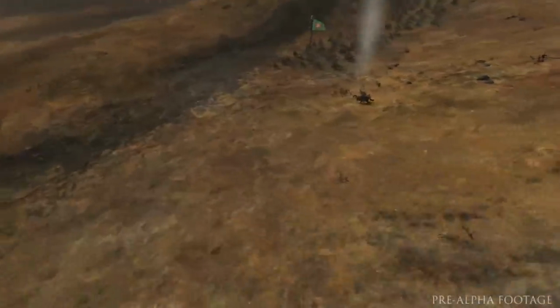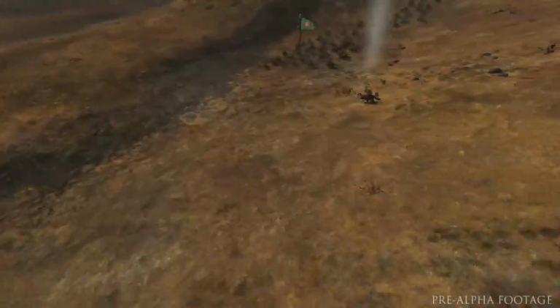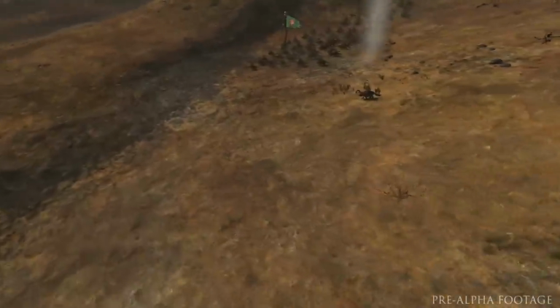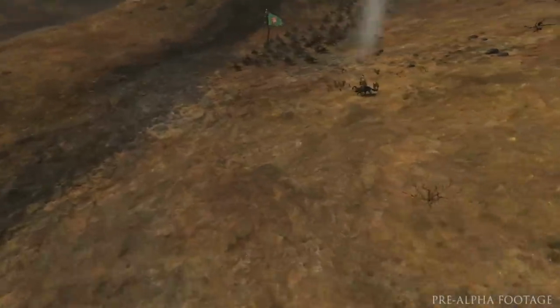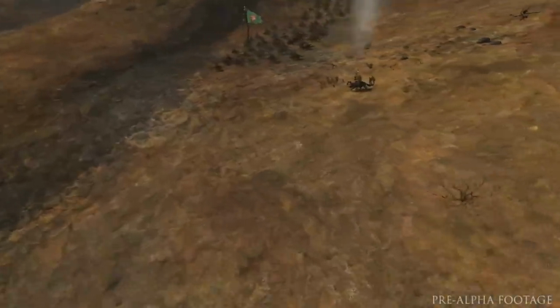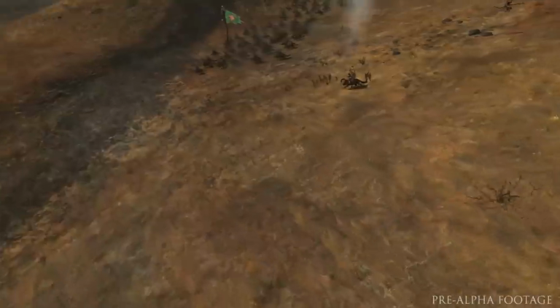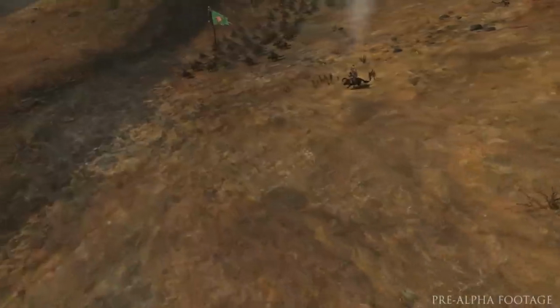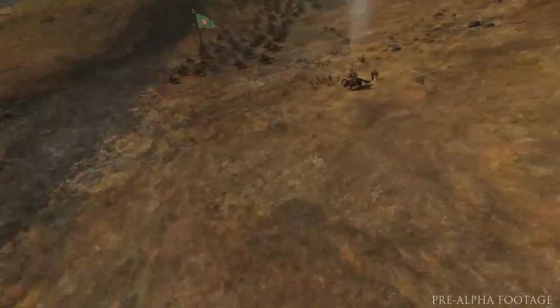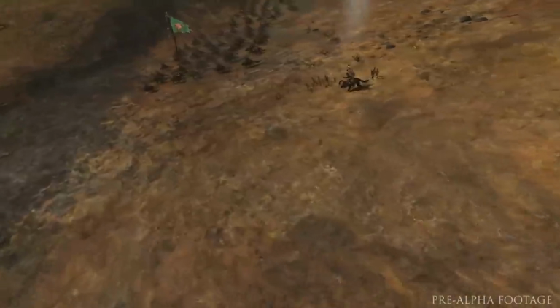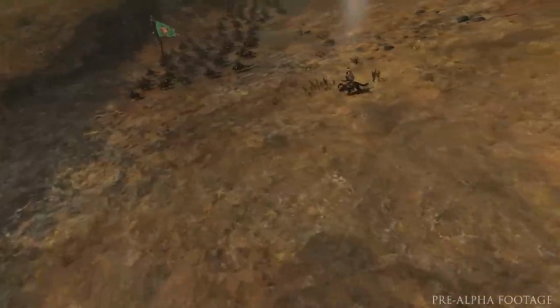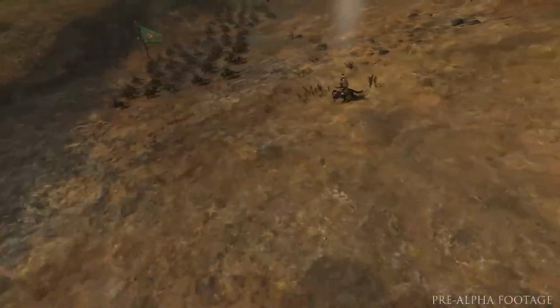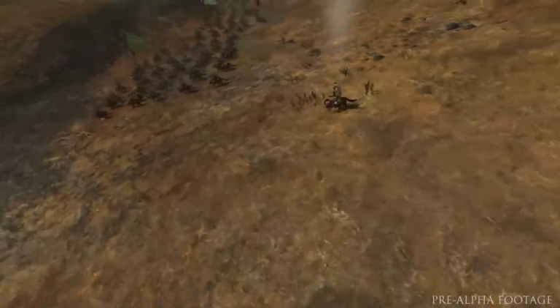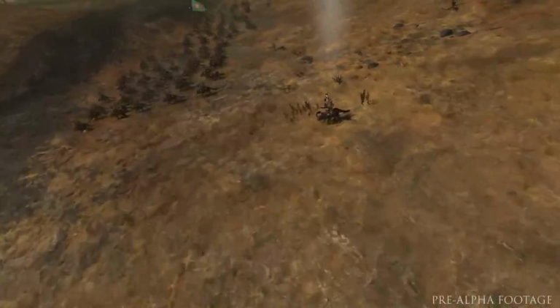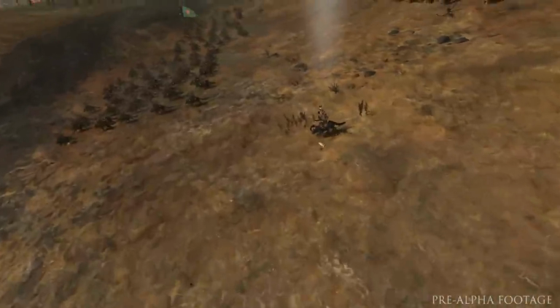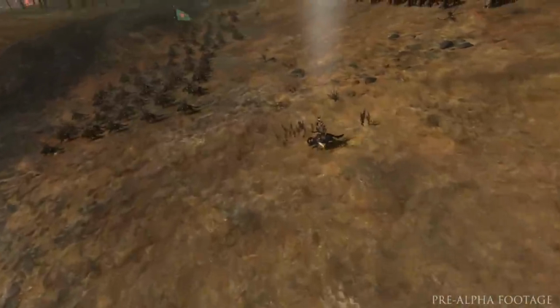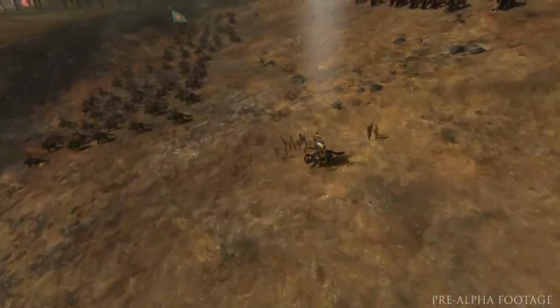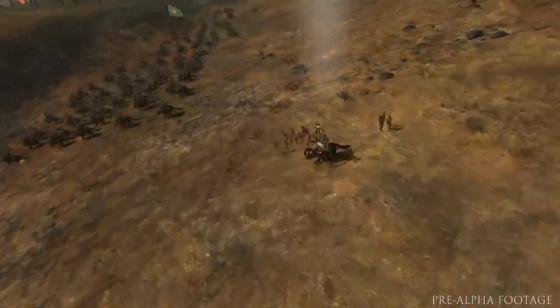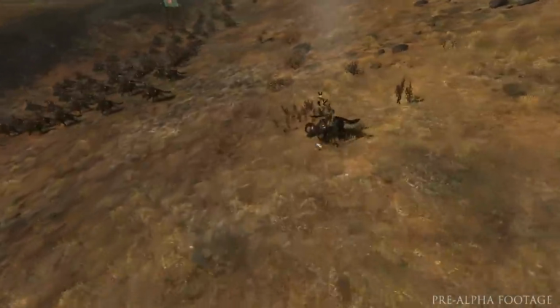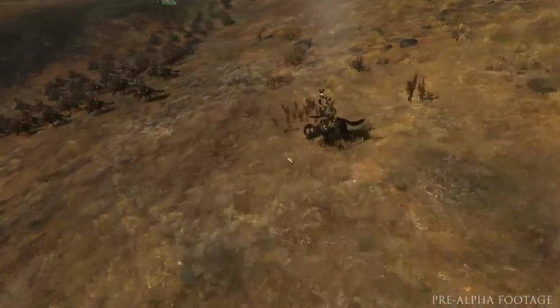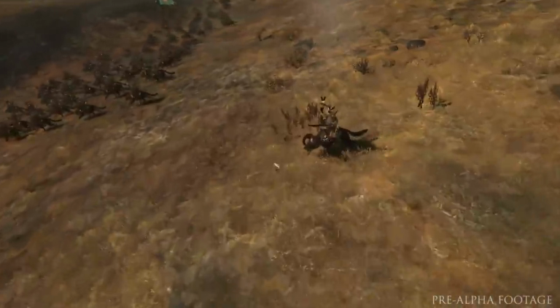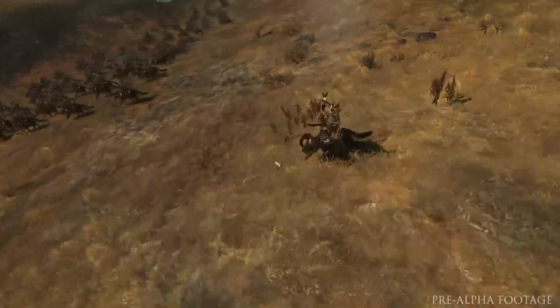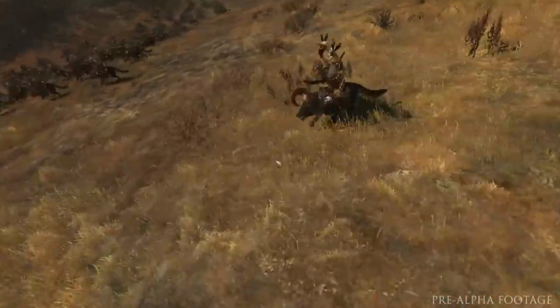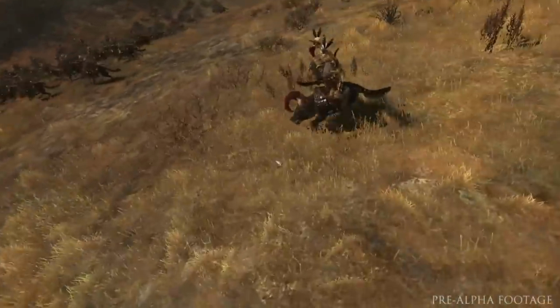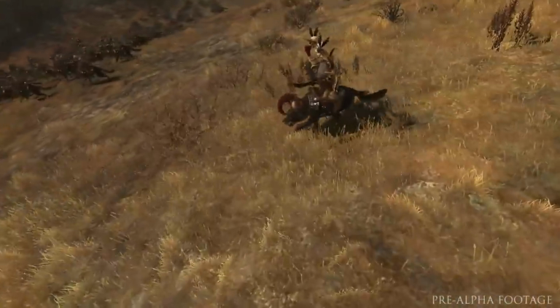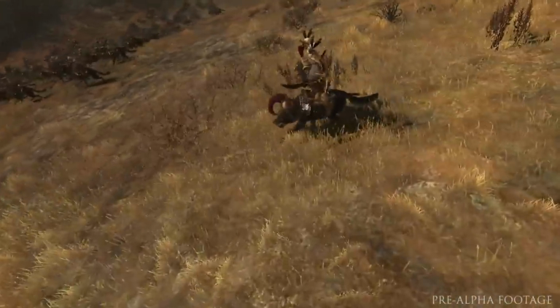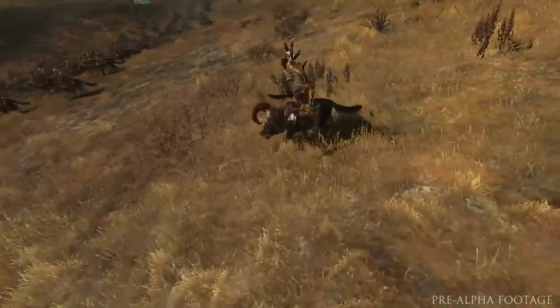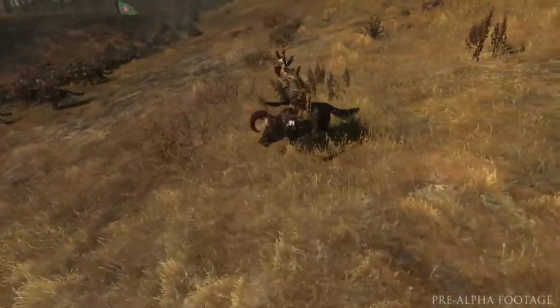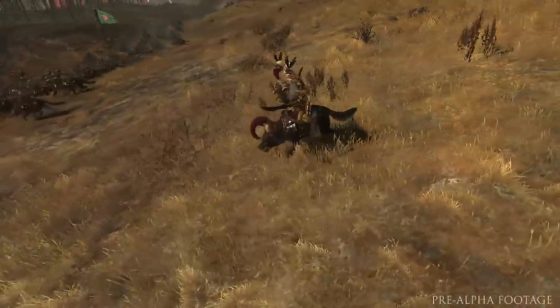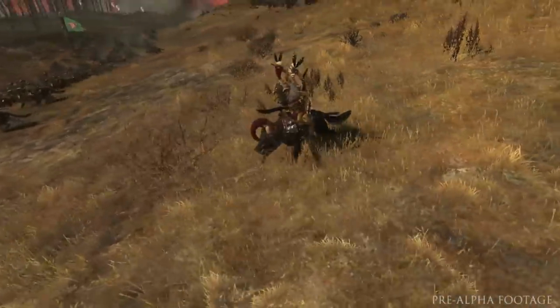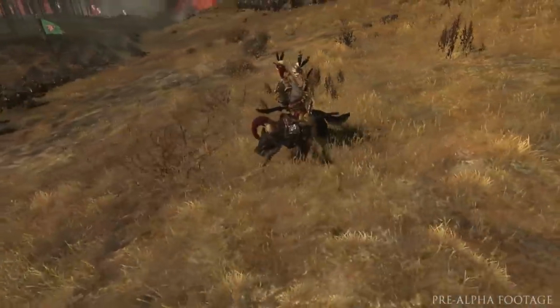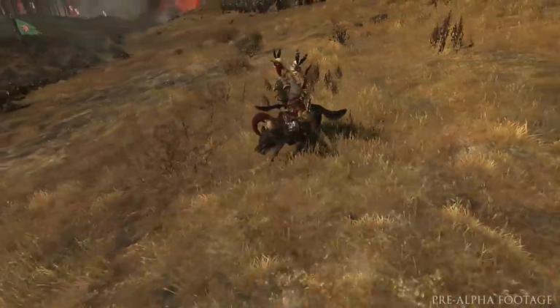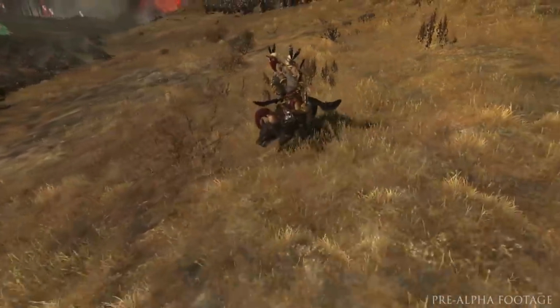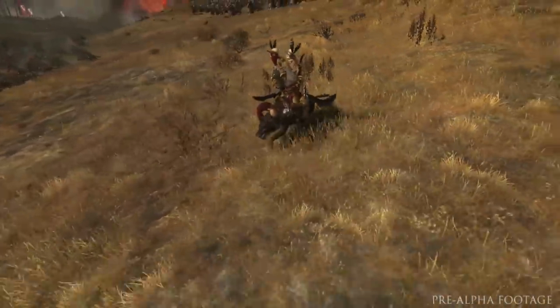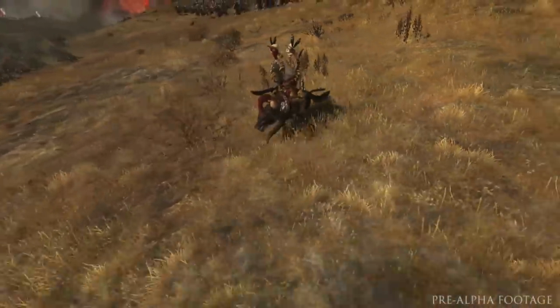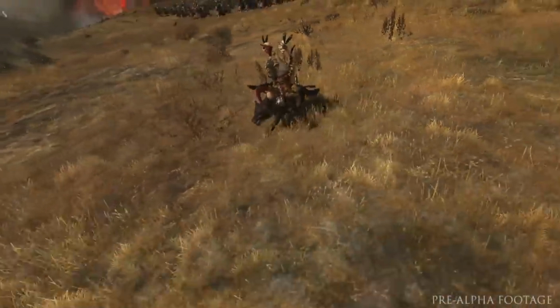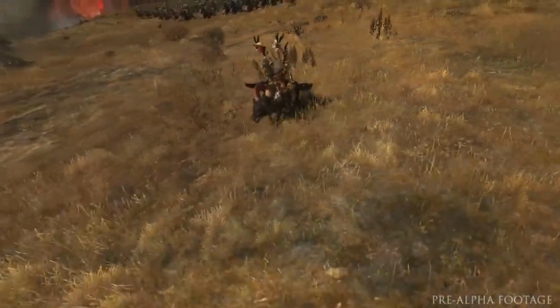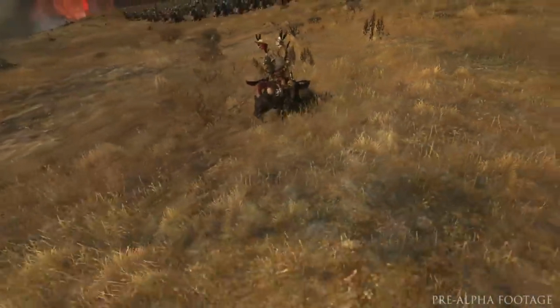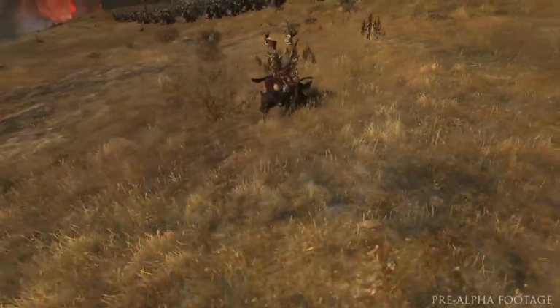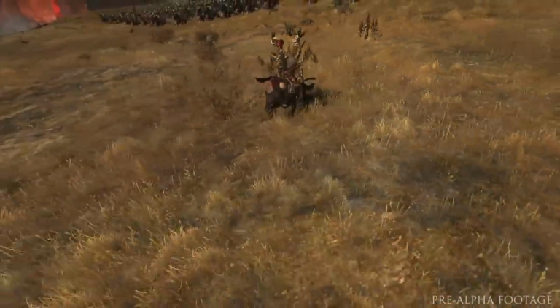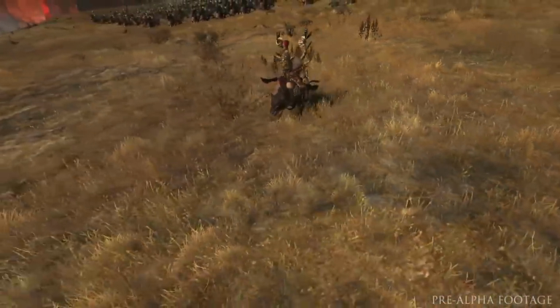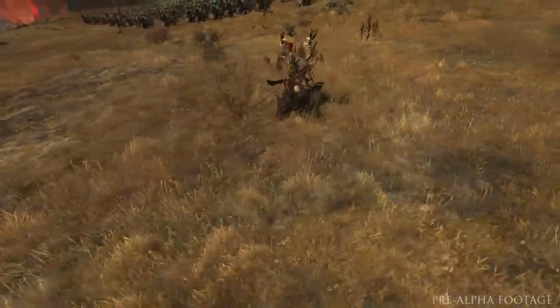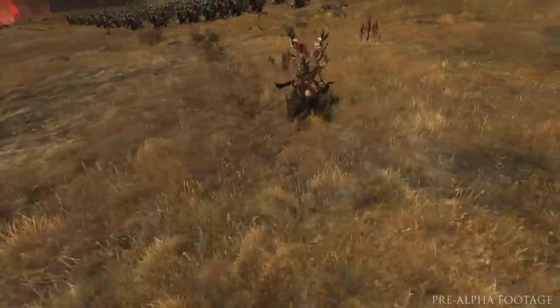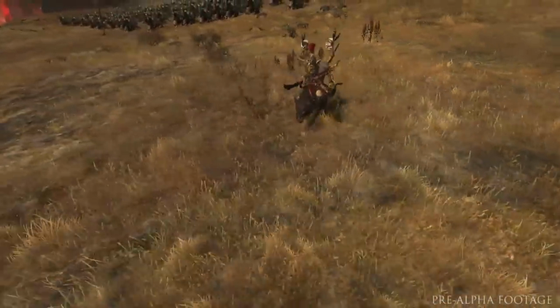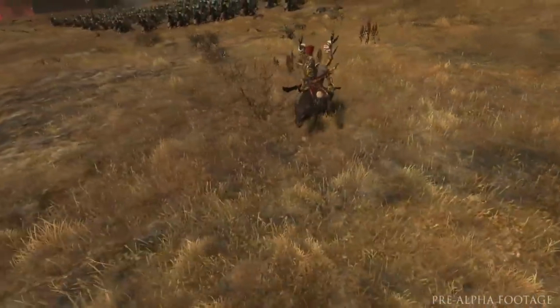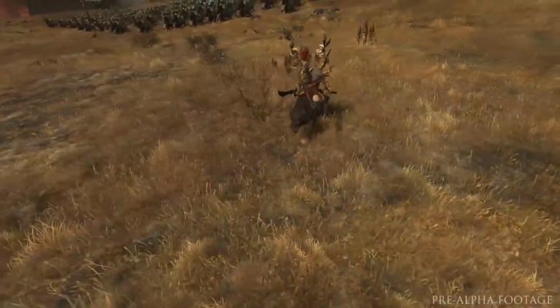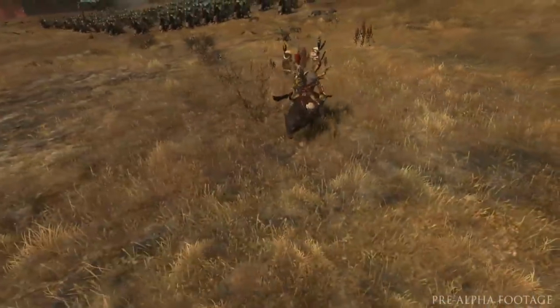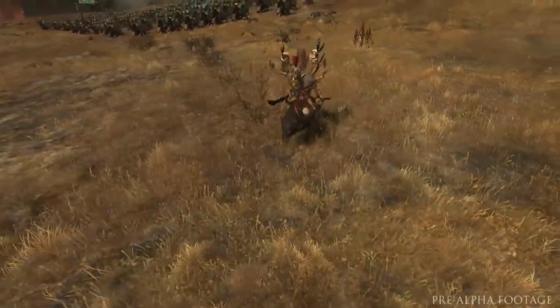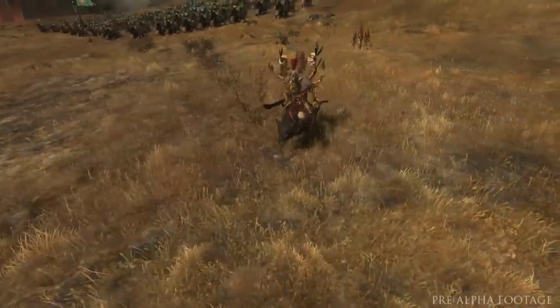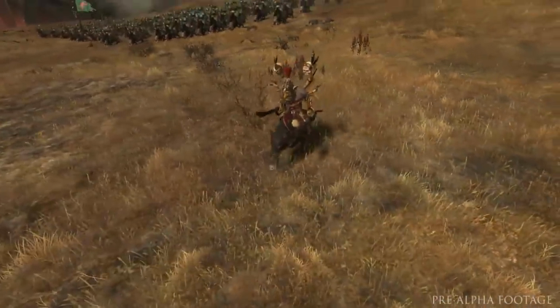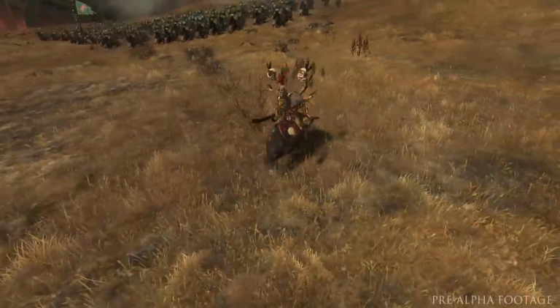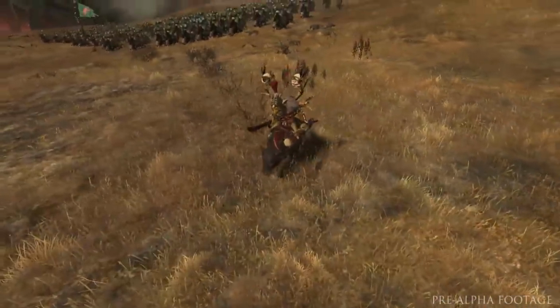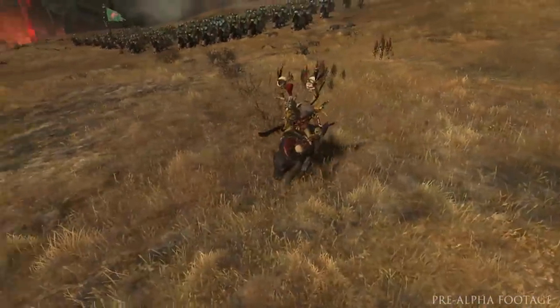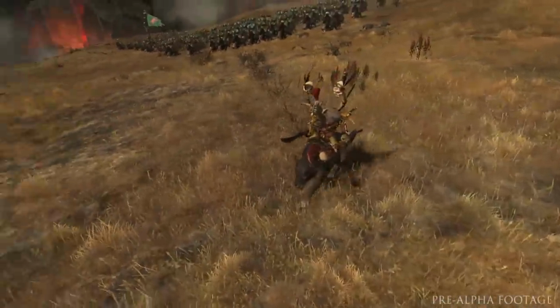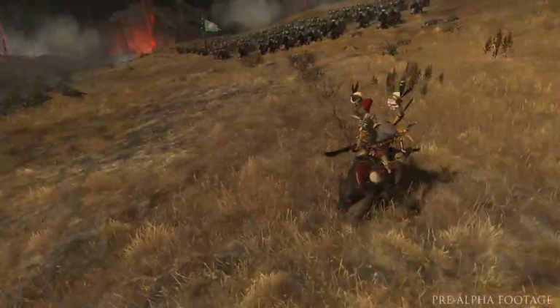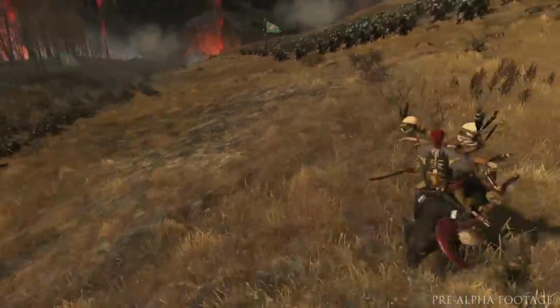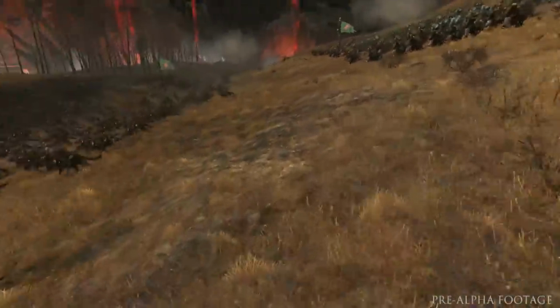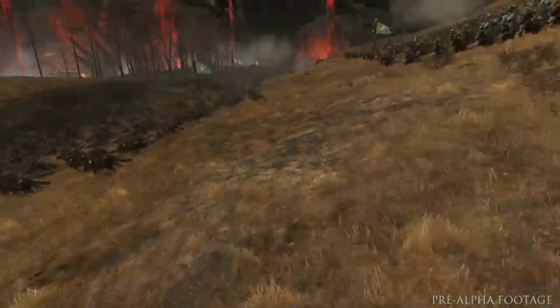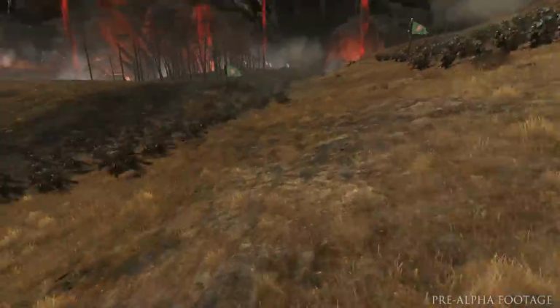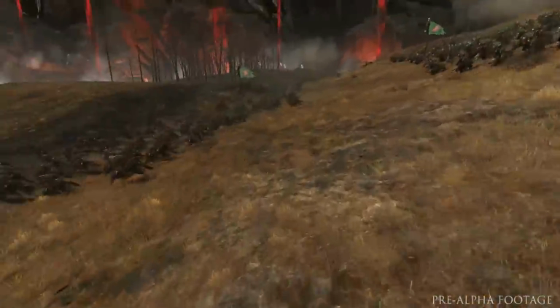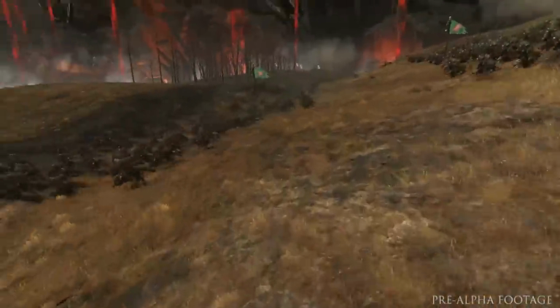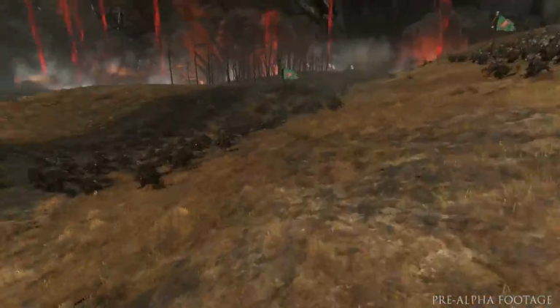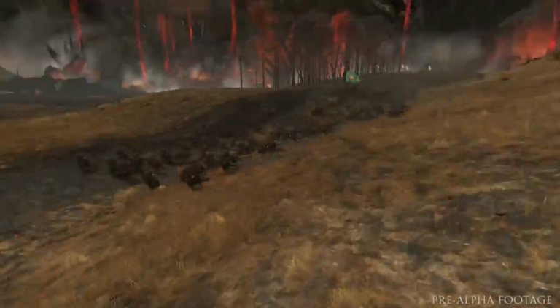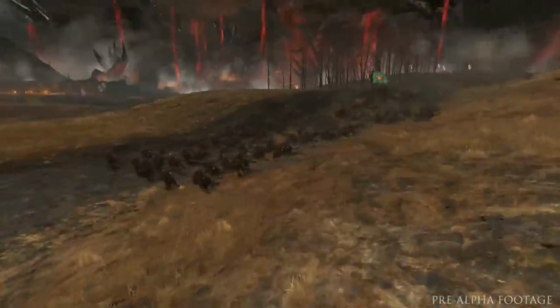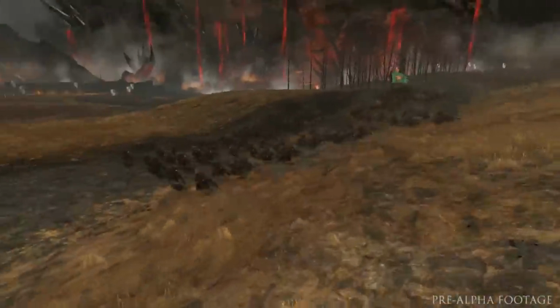That's another spellcaster right here — this is a goblin shaman, you can see him riding his wolf there. He casts spells from the Little Waaagh! magical lore.